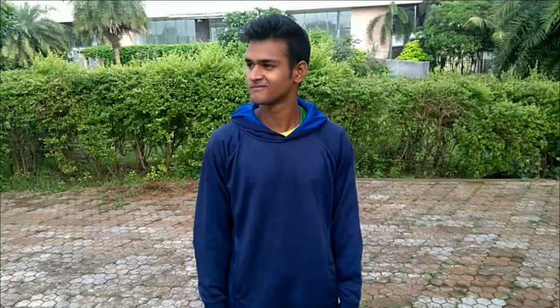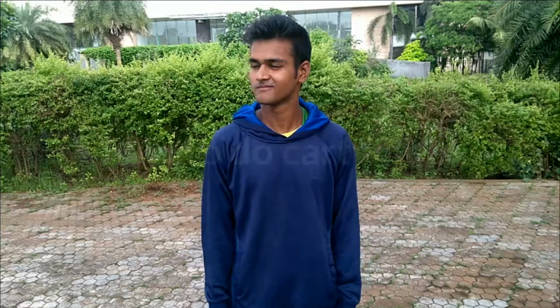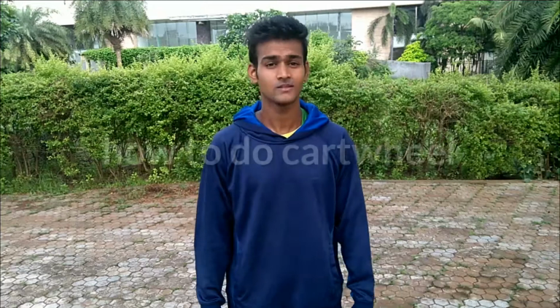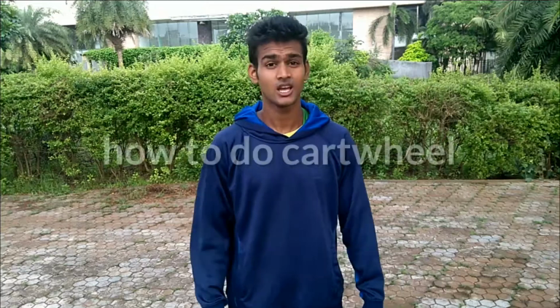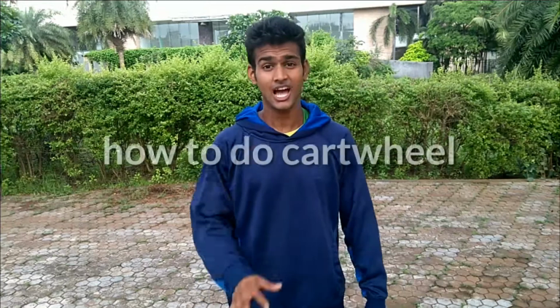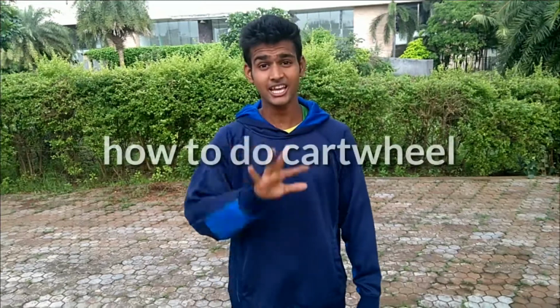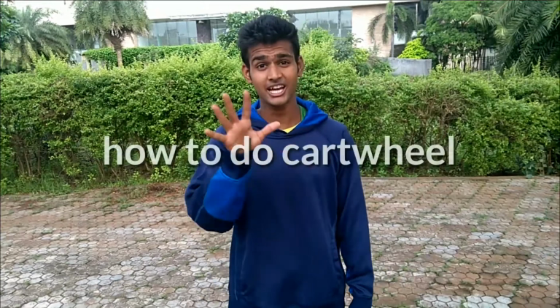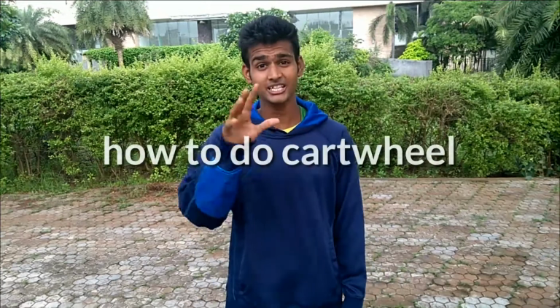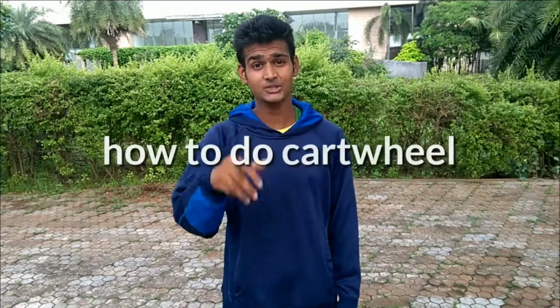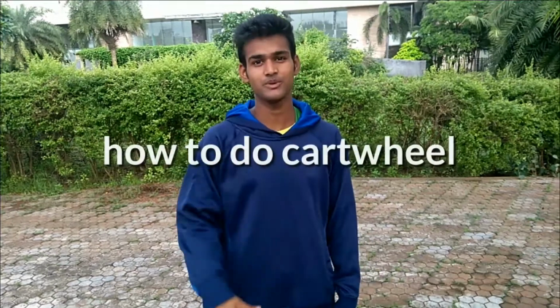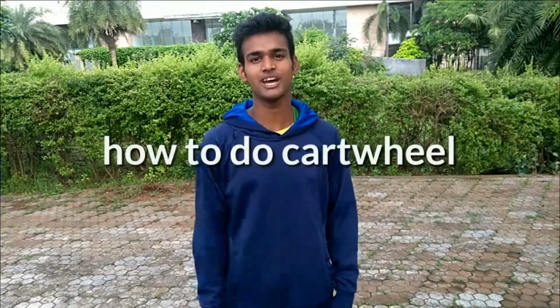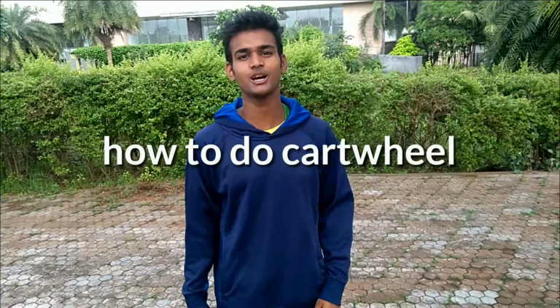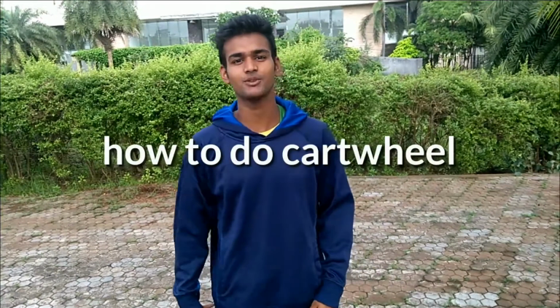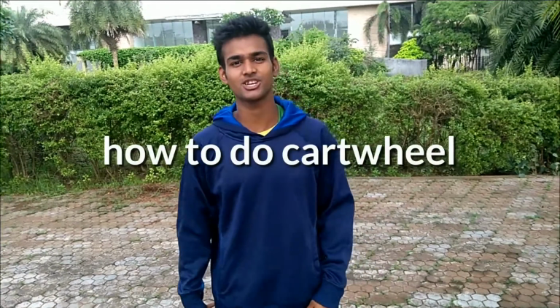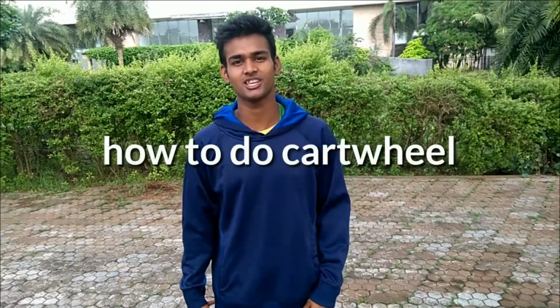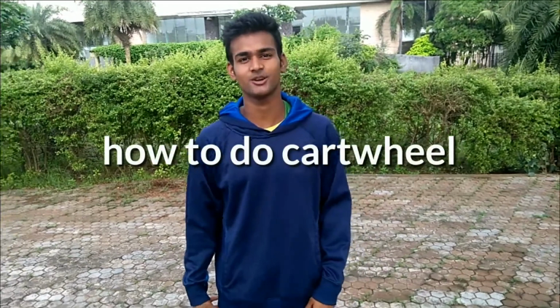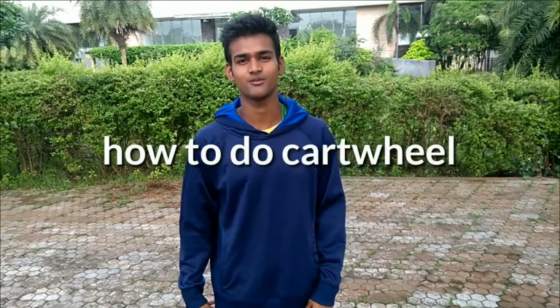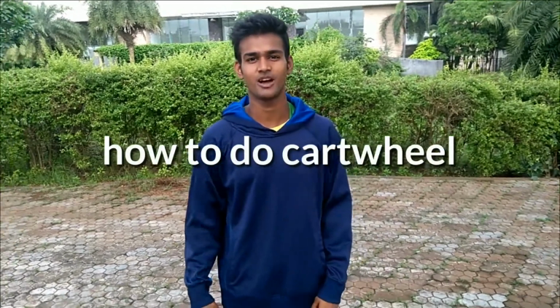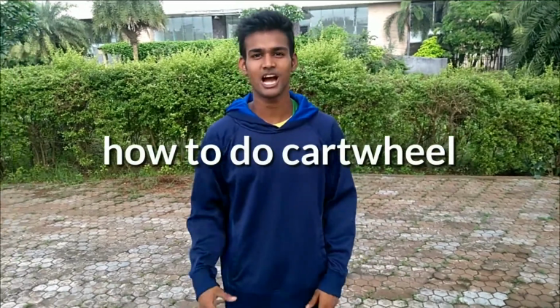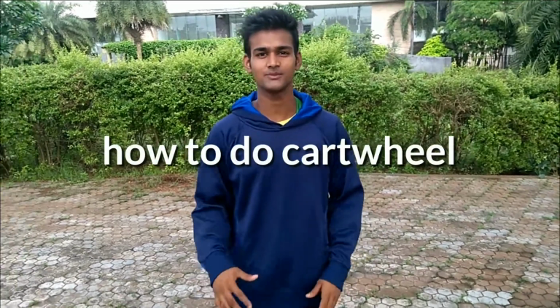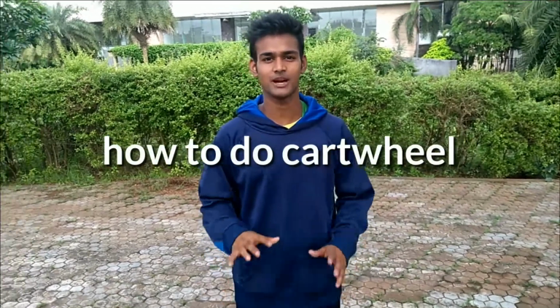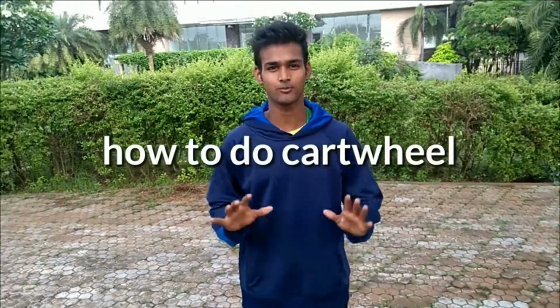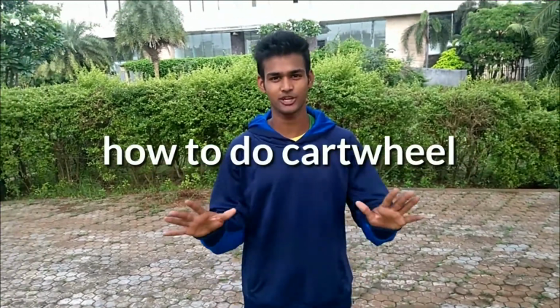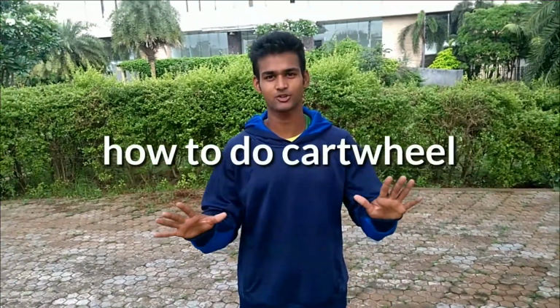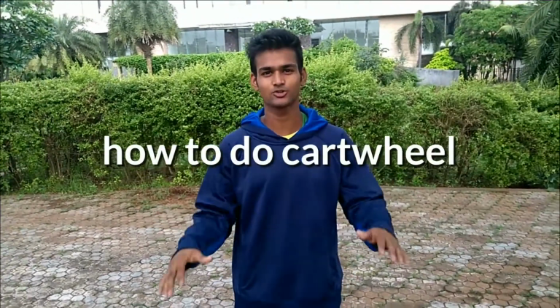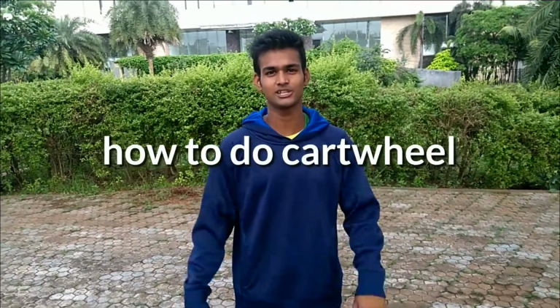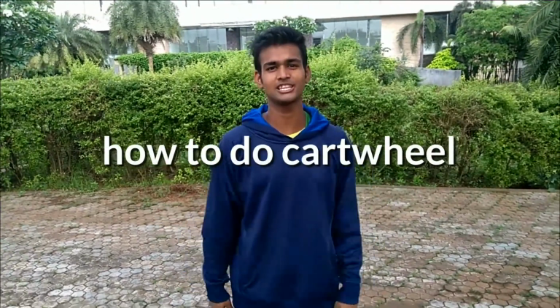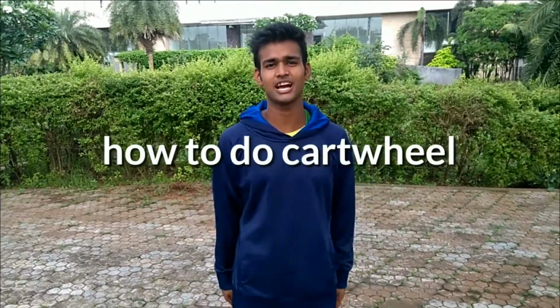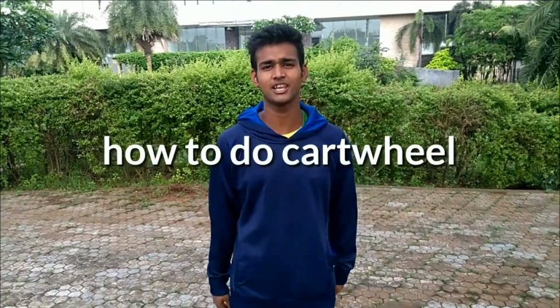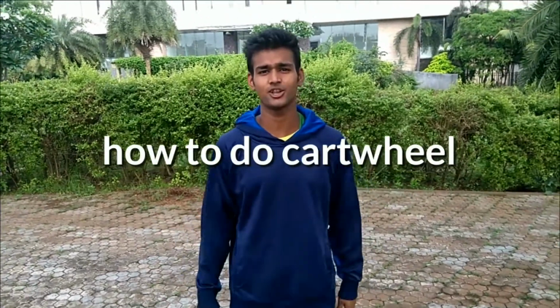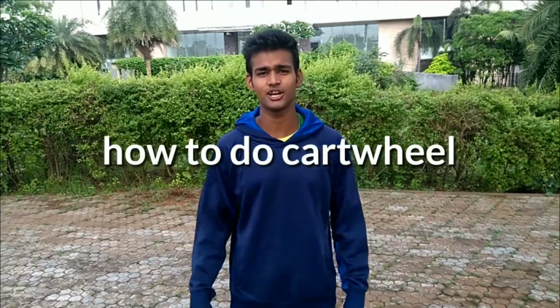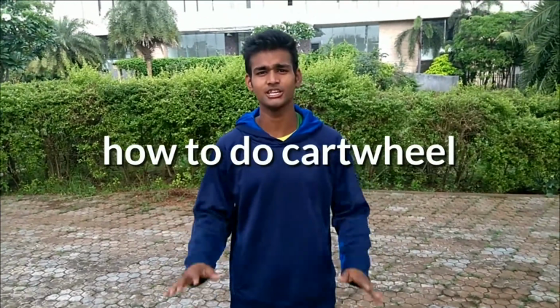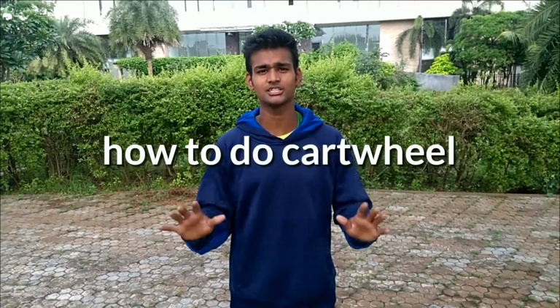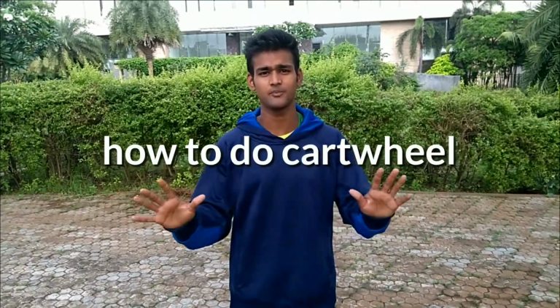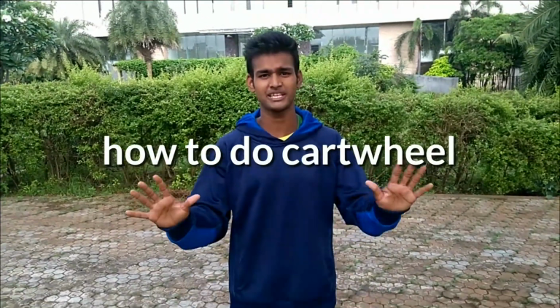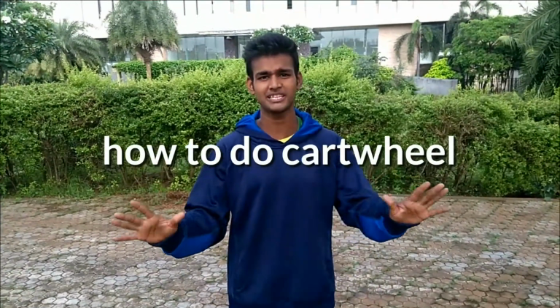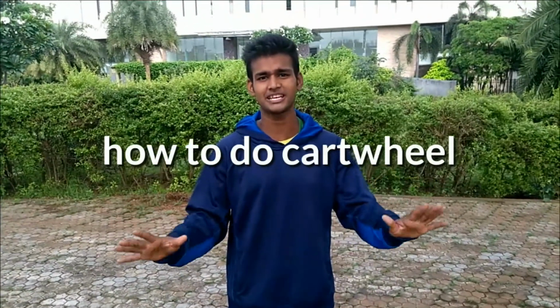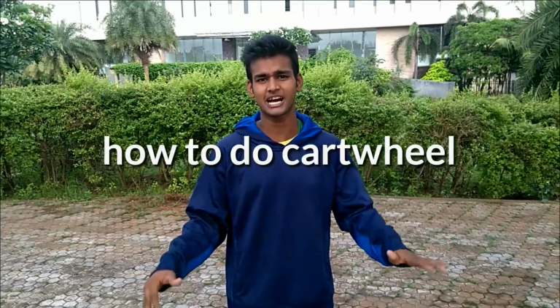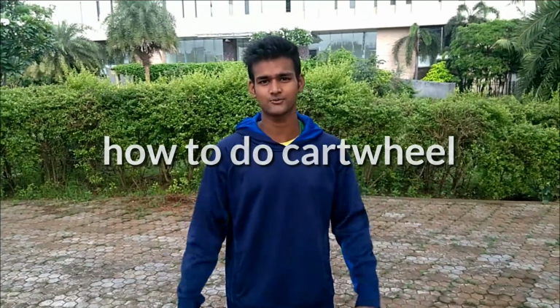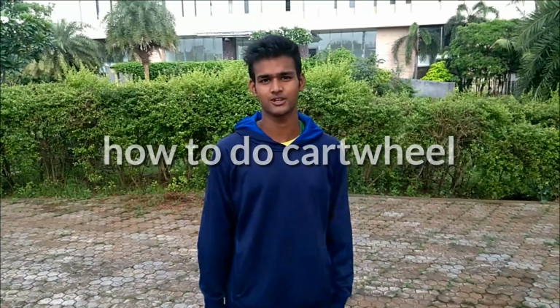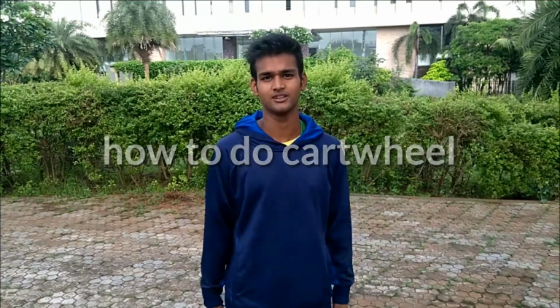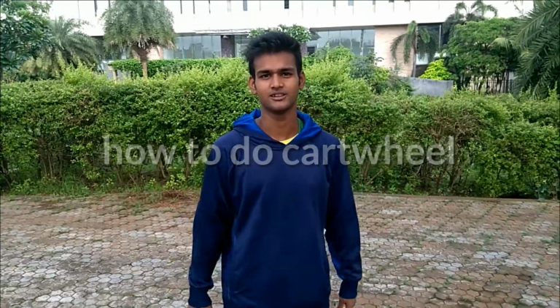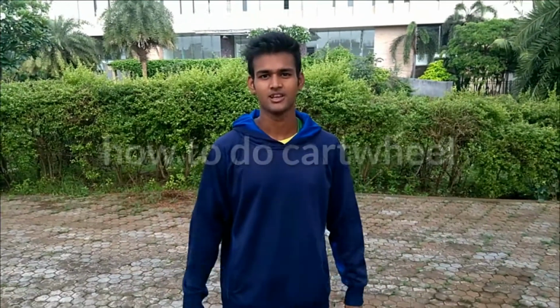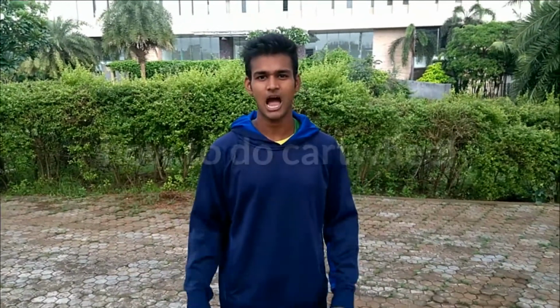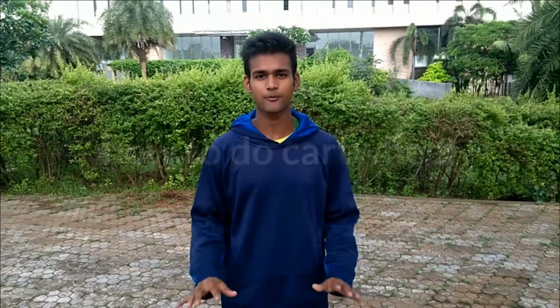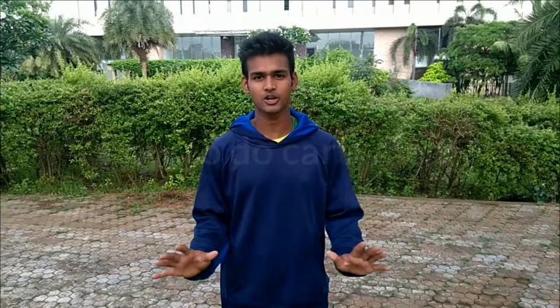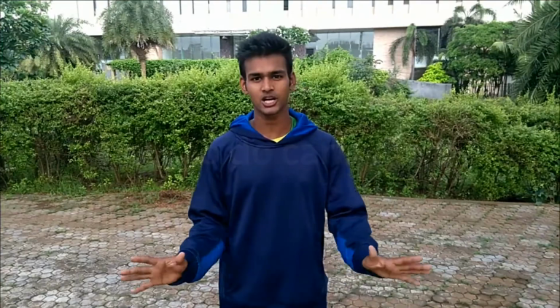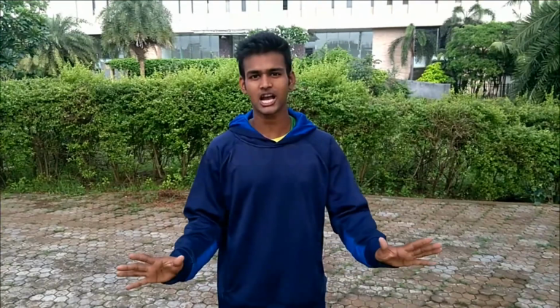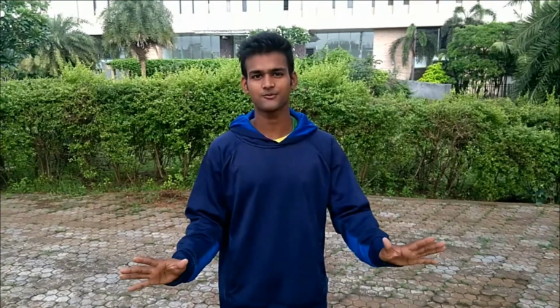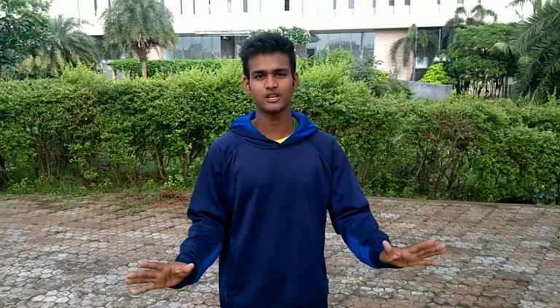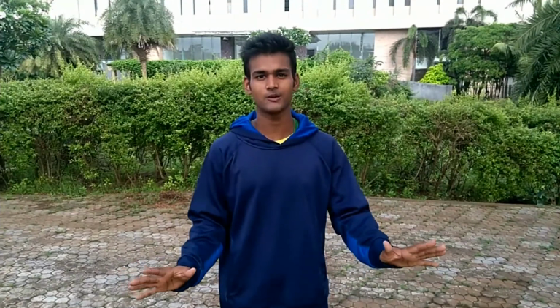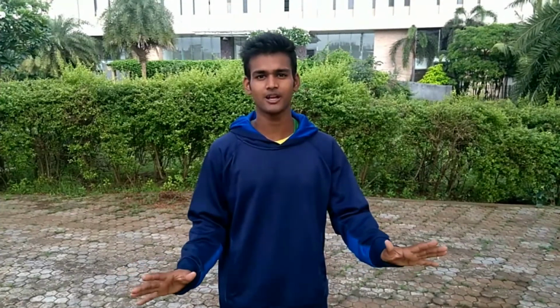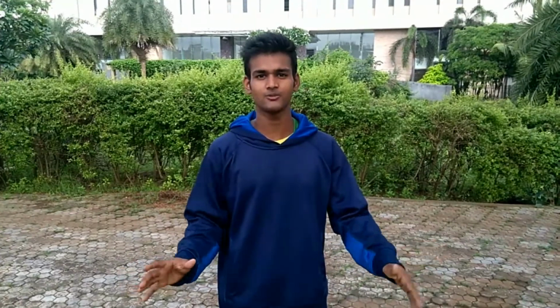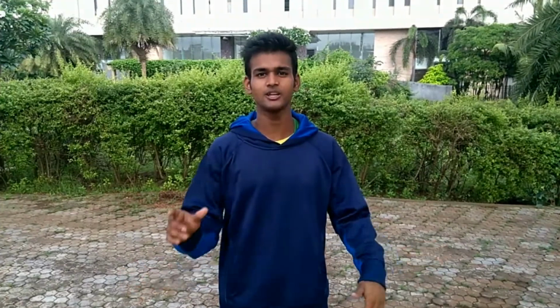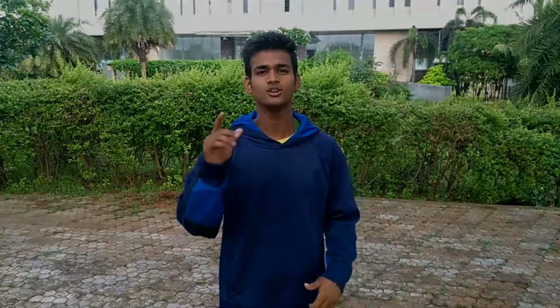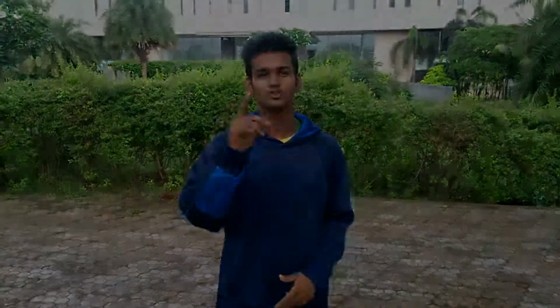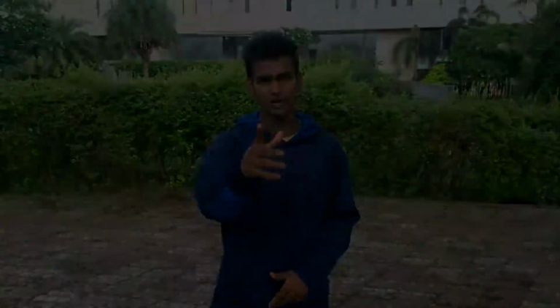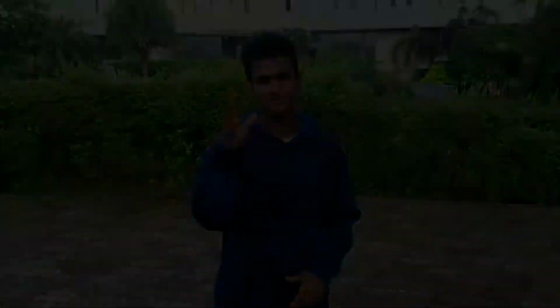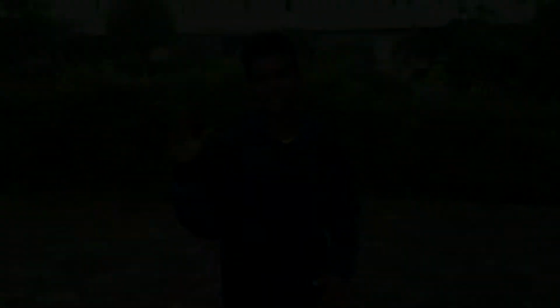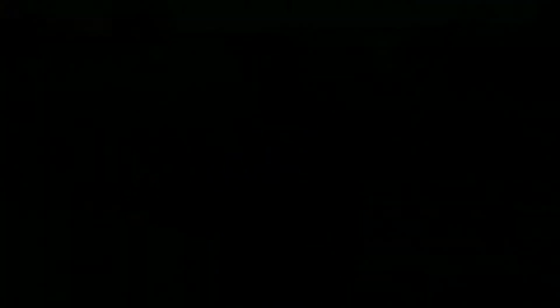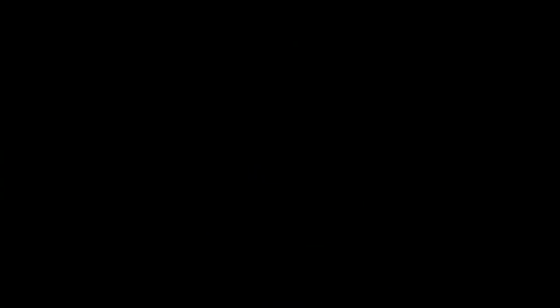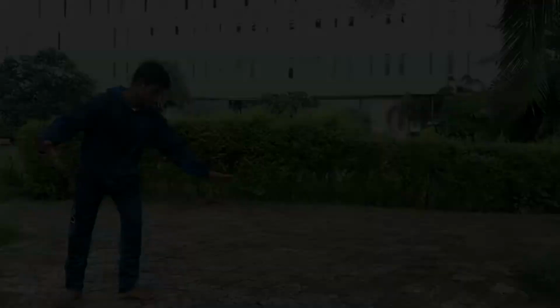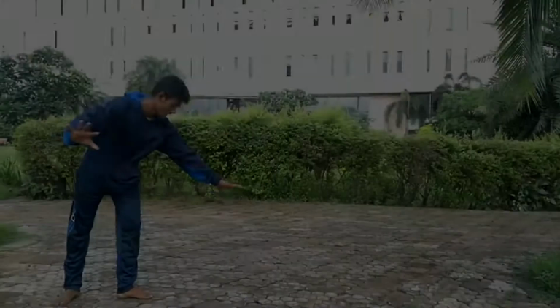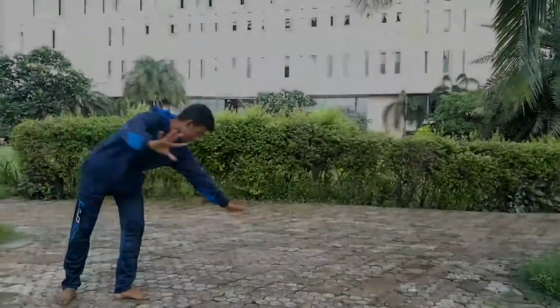Hi guys, my name is Shada. Today I am going to teach you a tutorial. It's a basic cartwheel. If you don't know any cartwheel, then check it out.